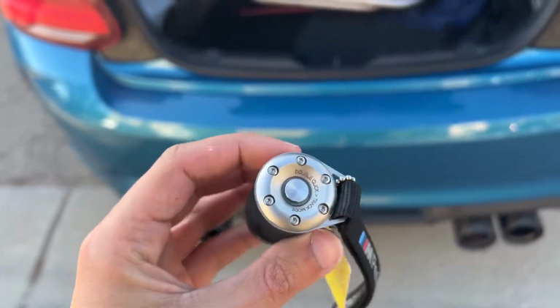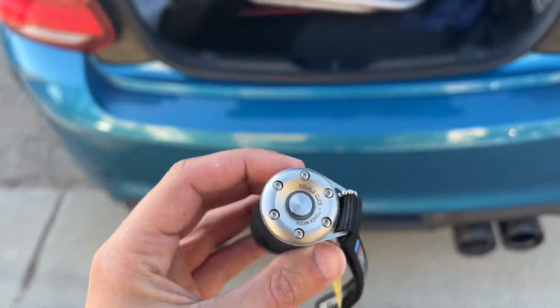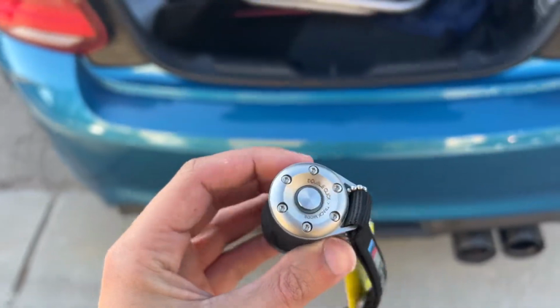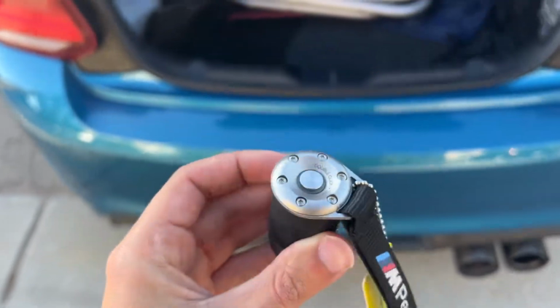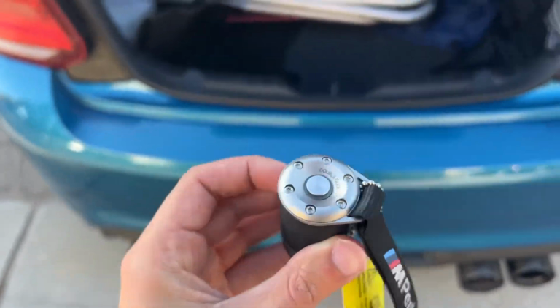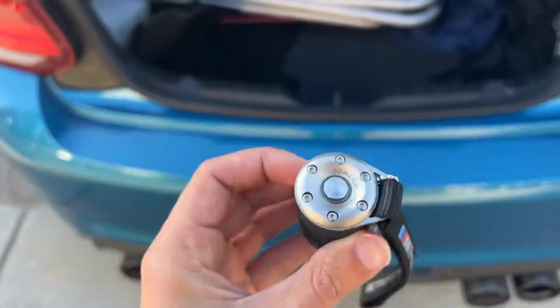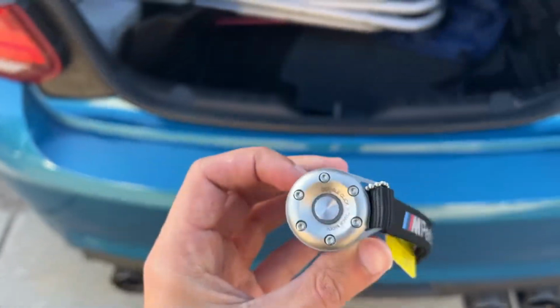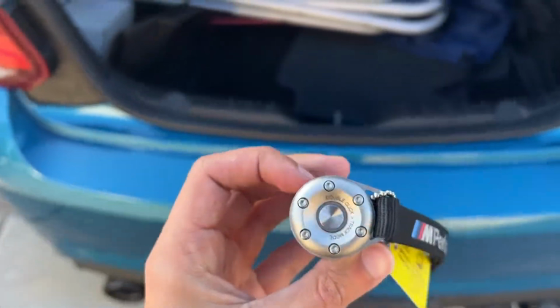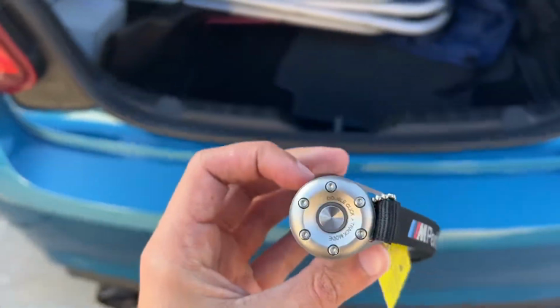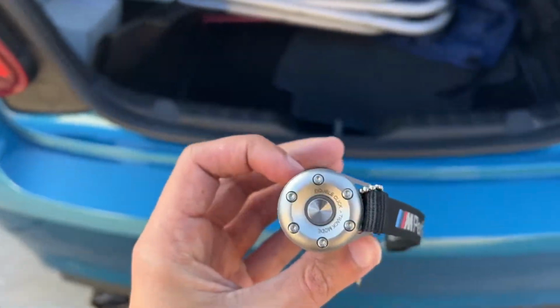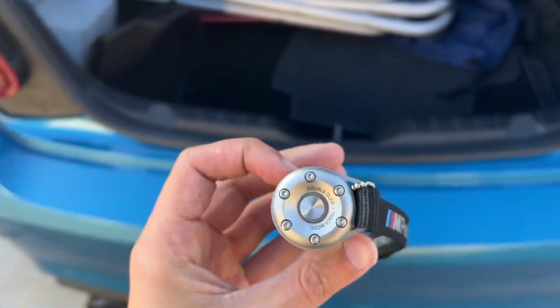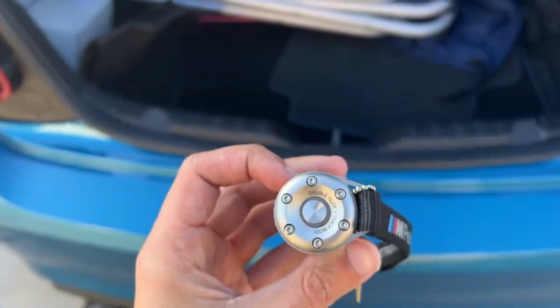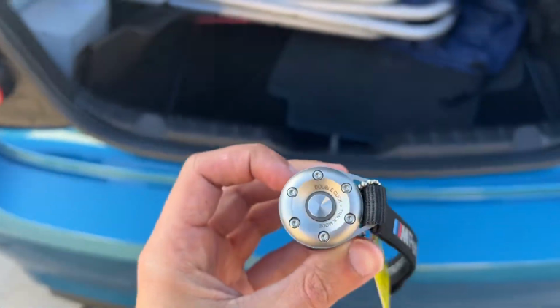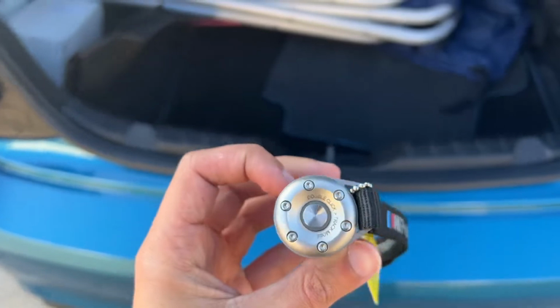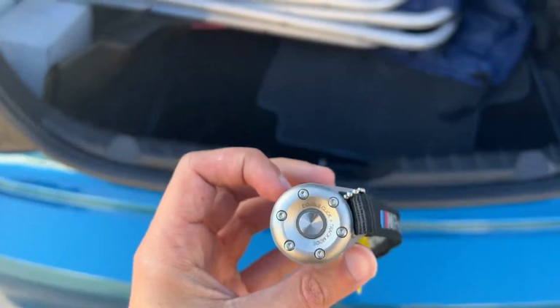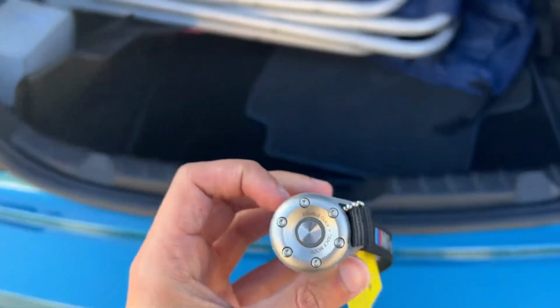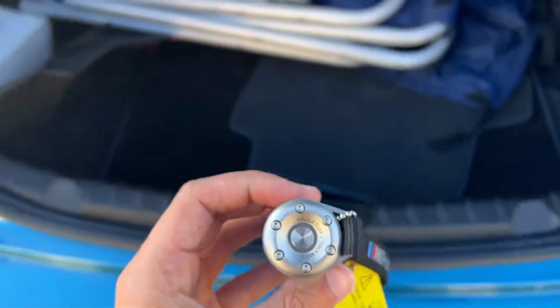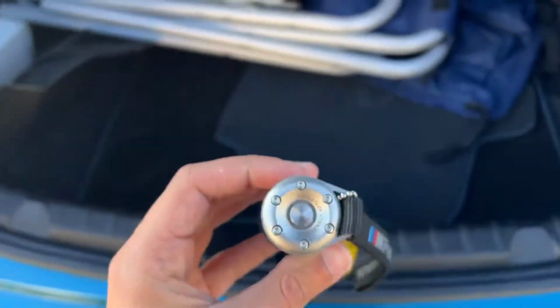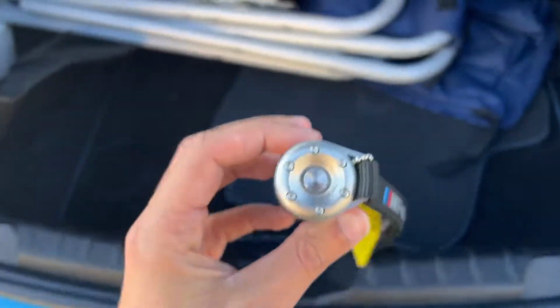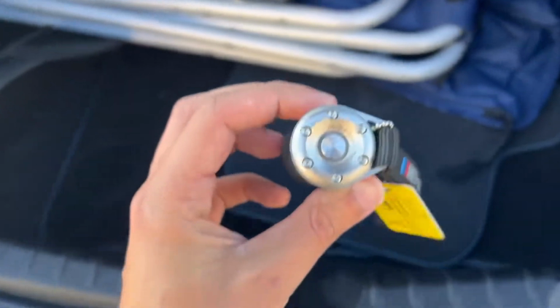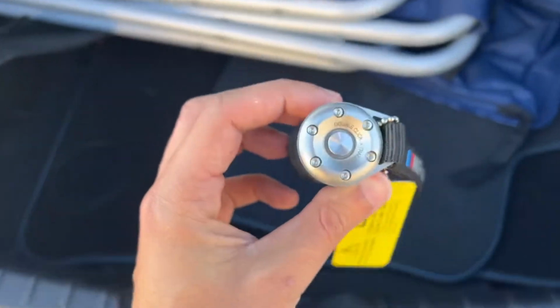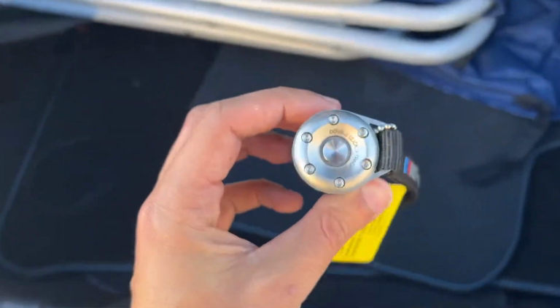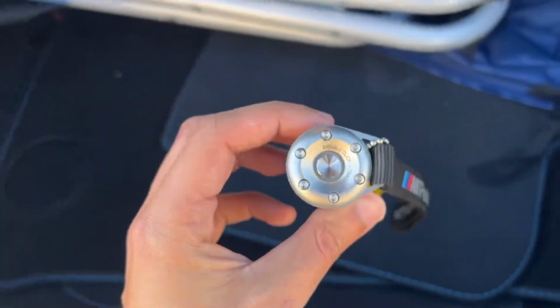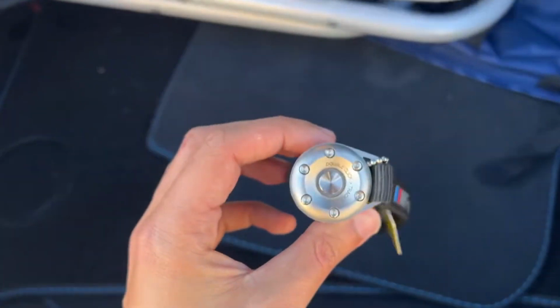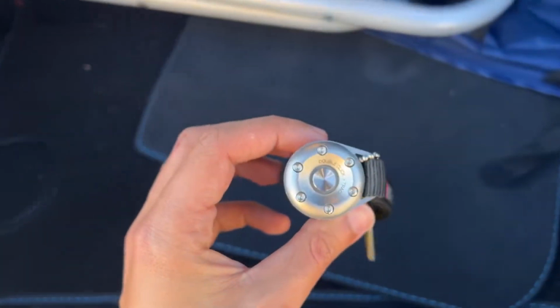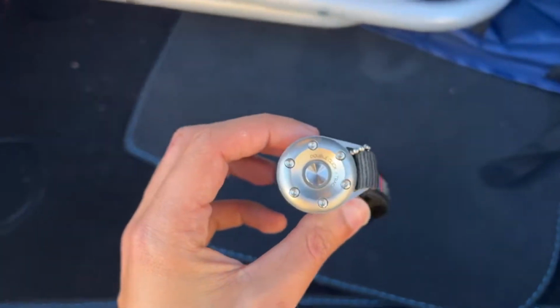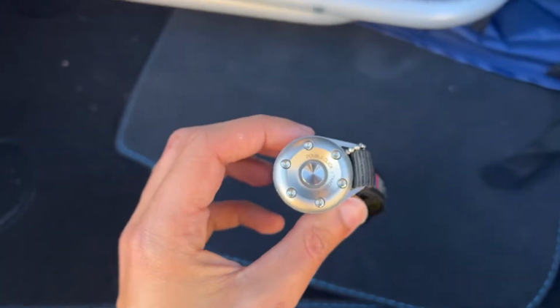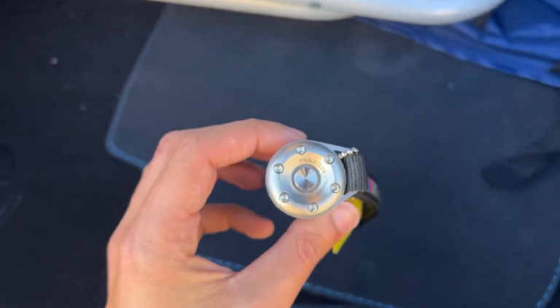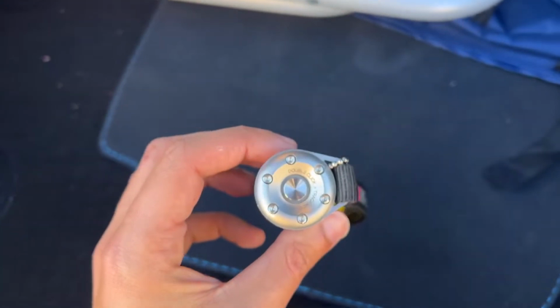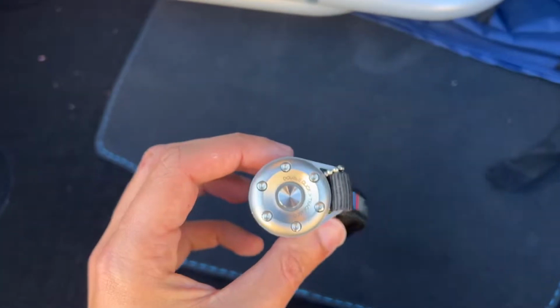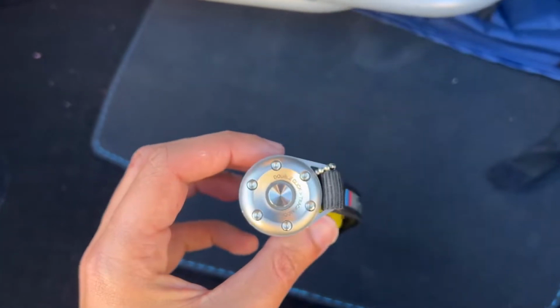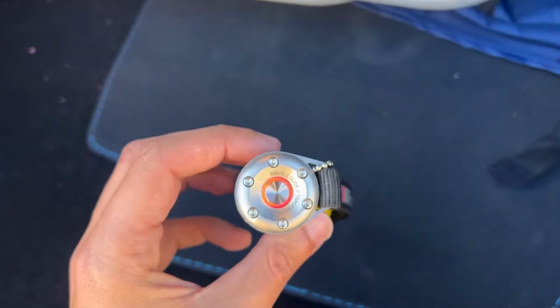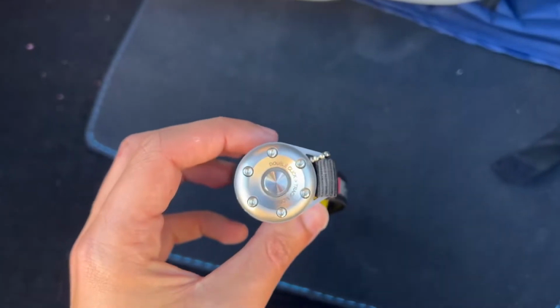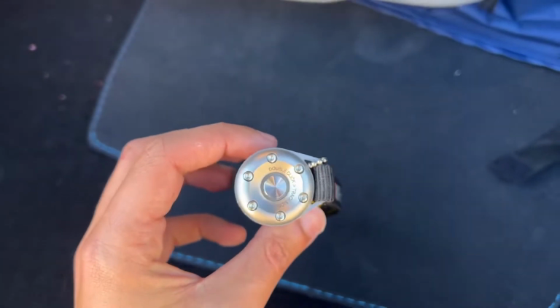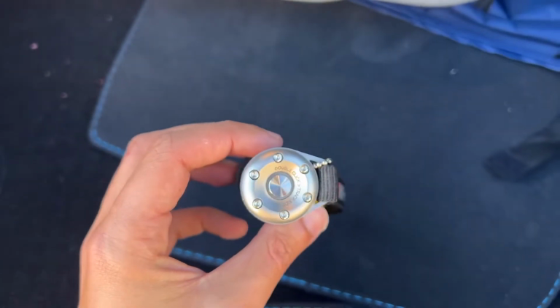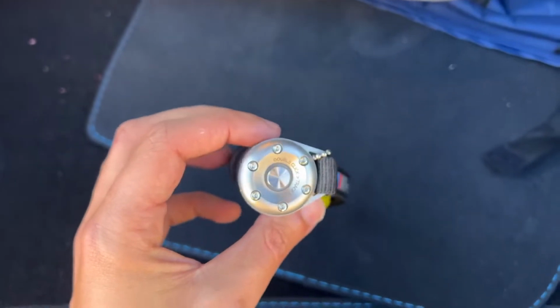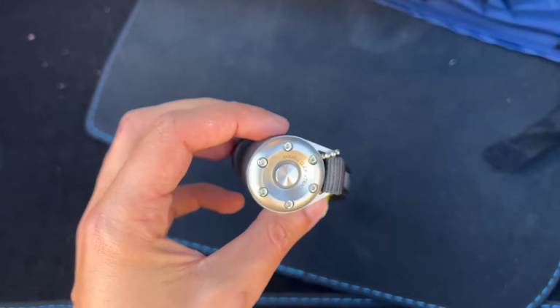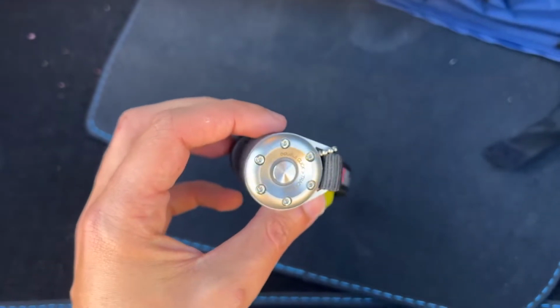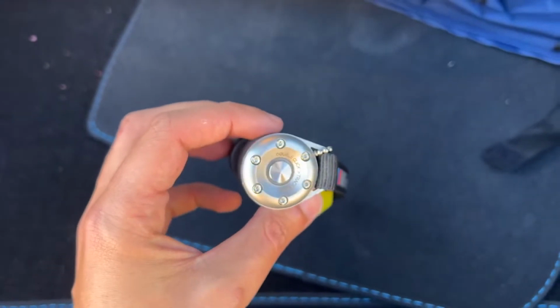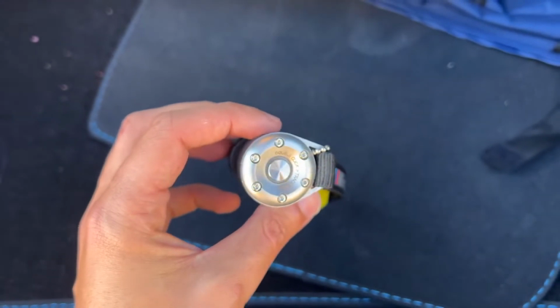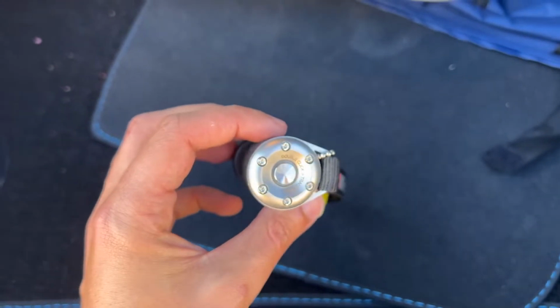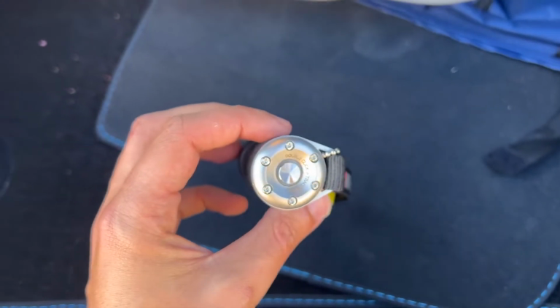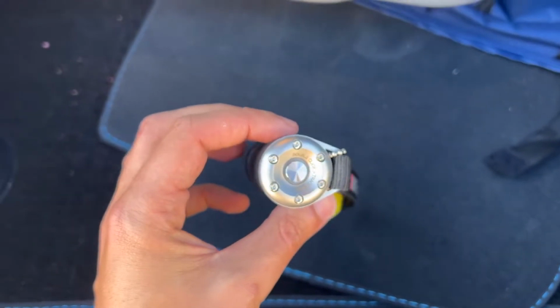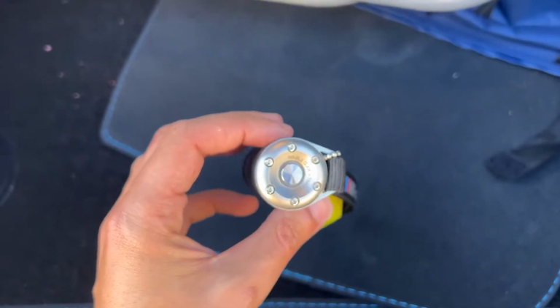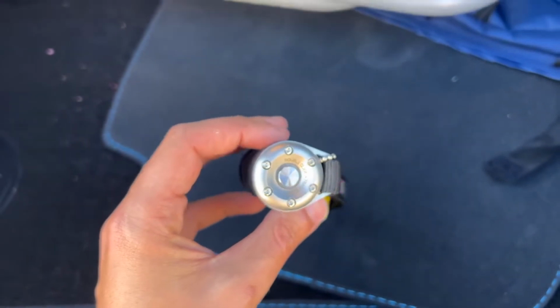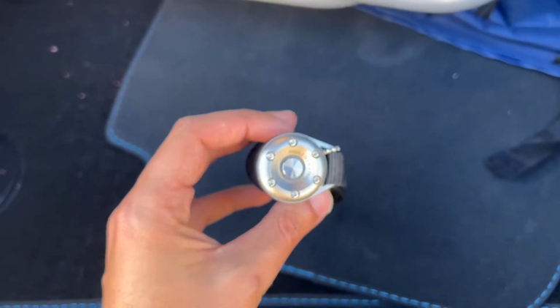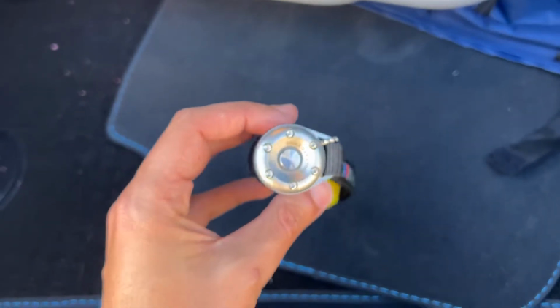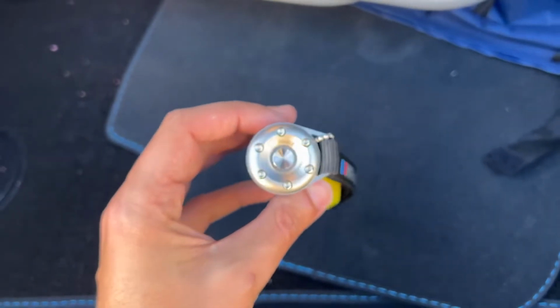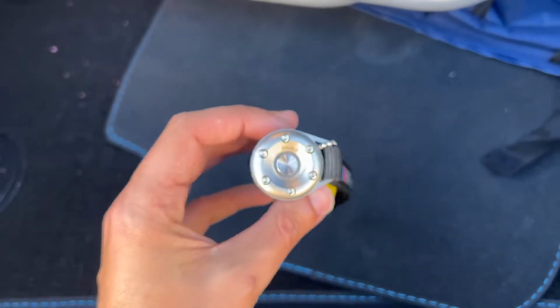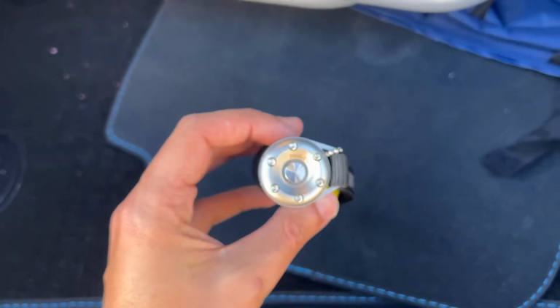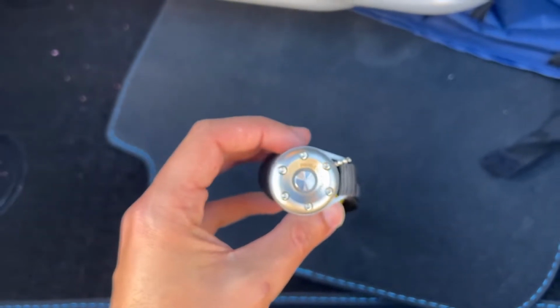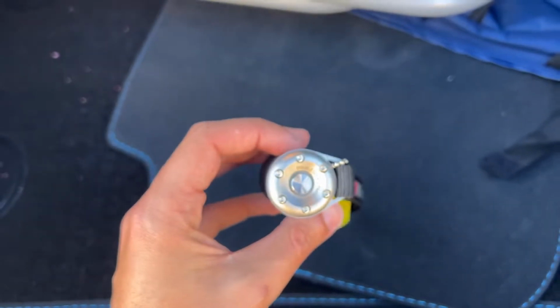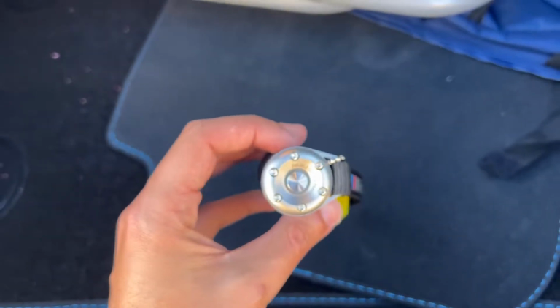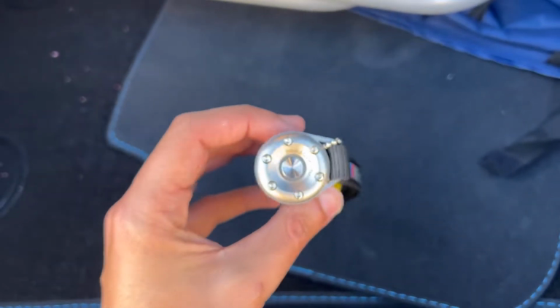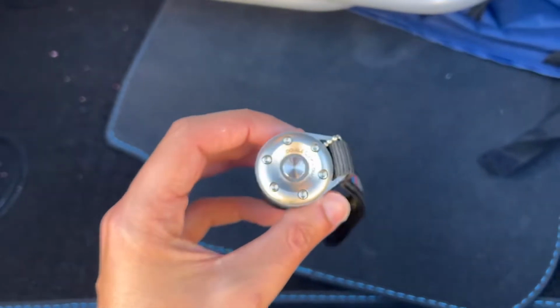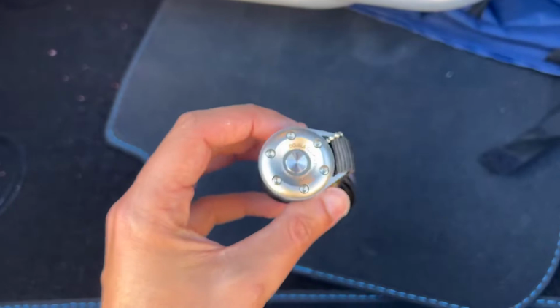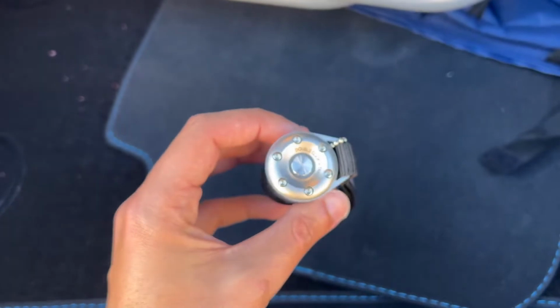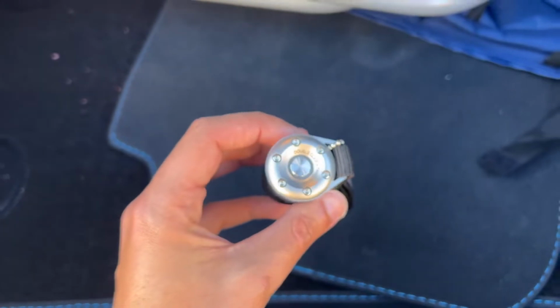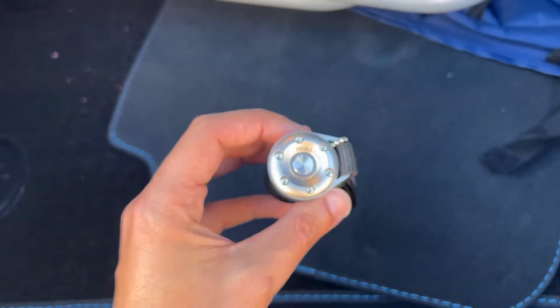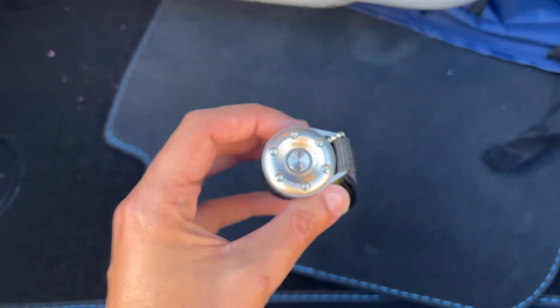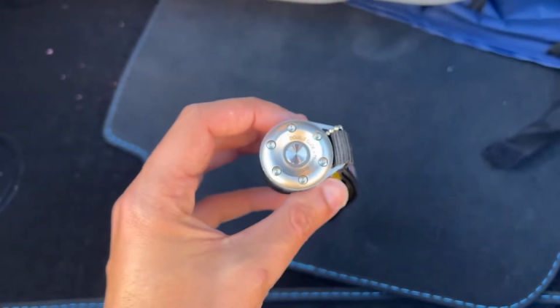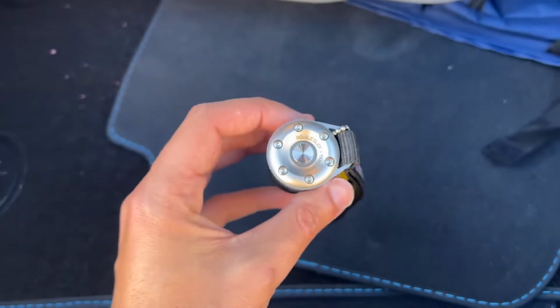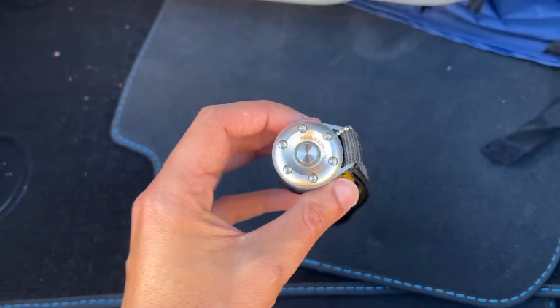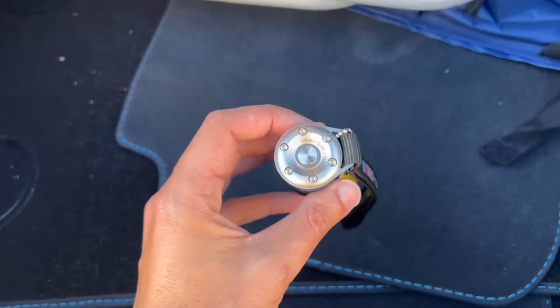First, change the battery in the remote. But if you click it and it flashes twice and doesn't do anything, that means it is disconnected — it's lost connection.